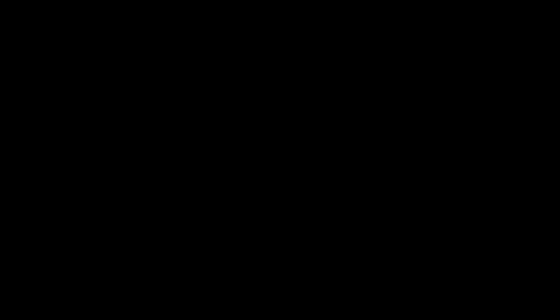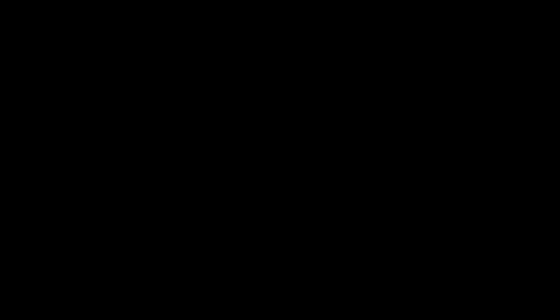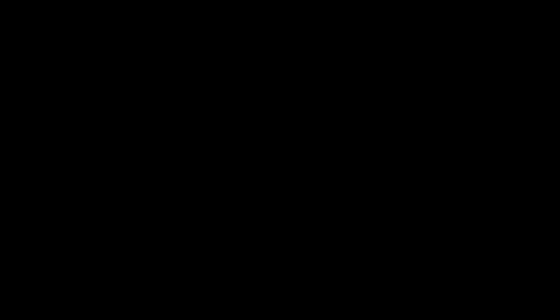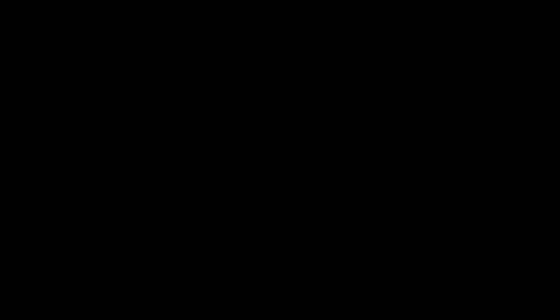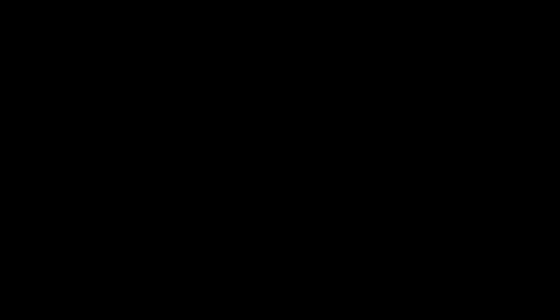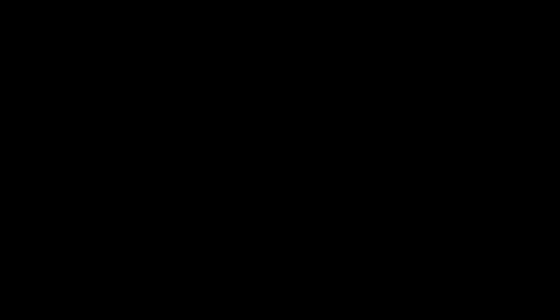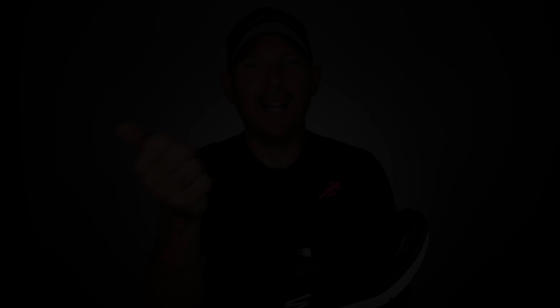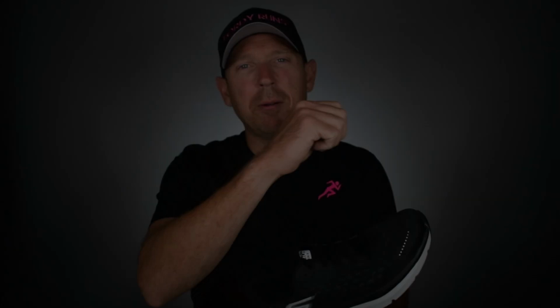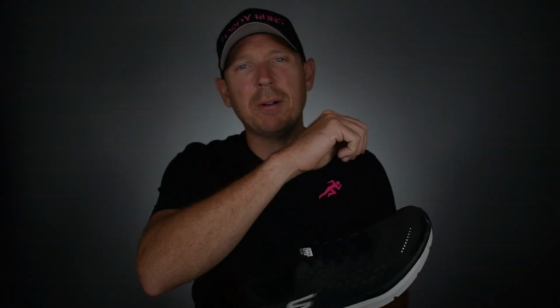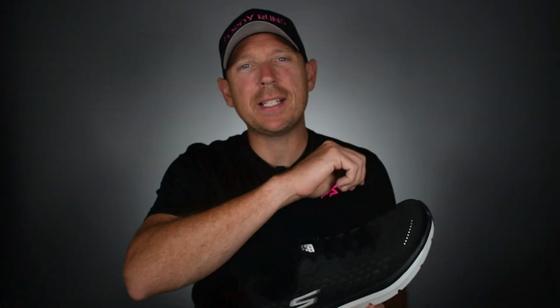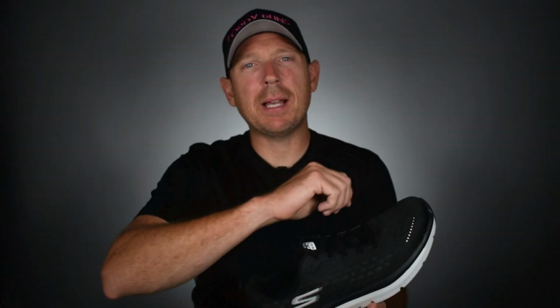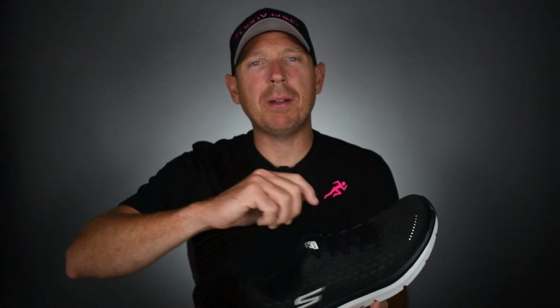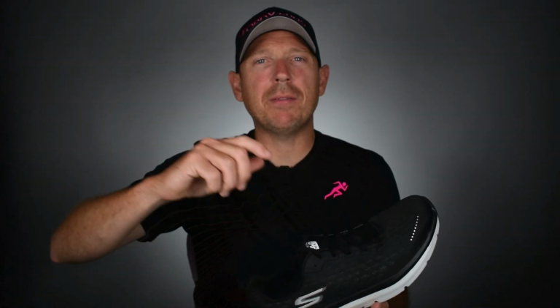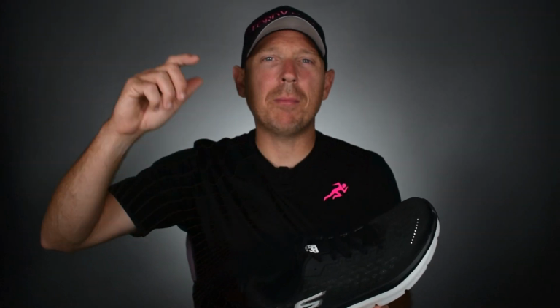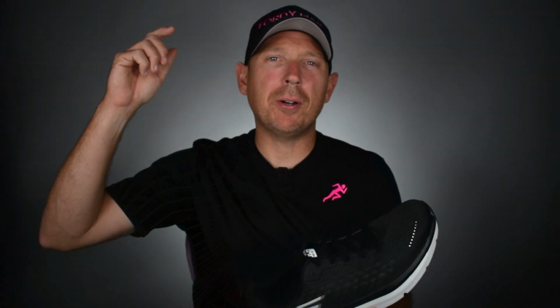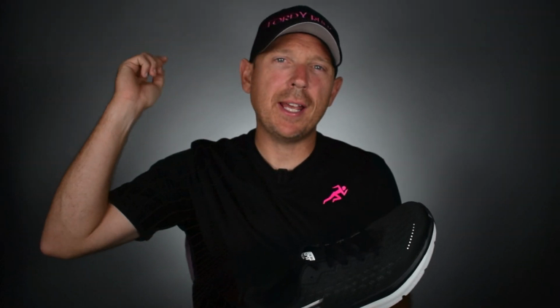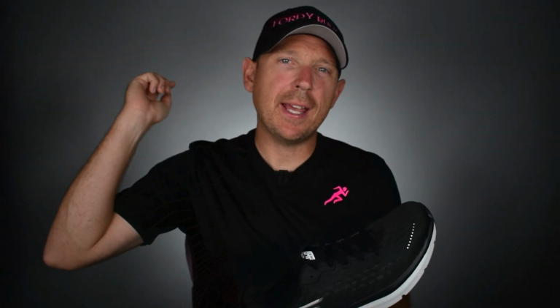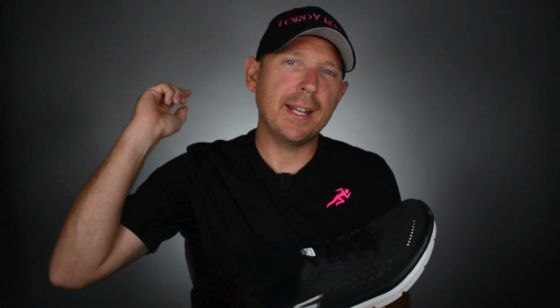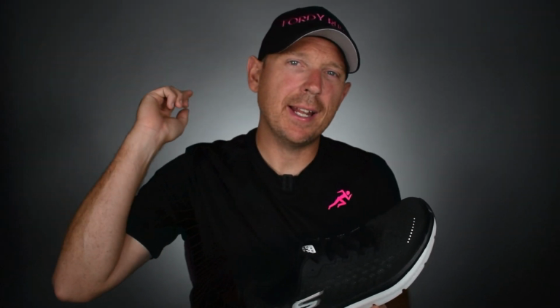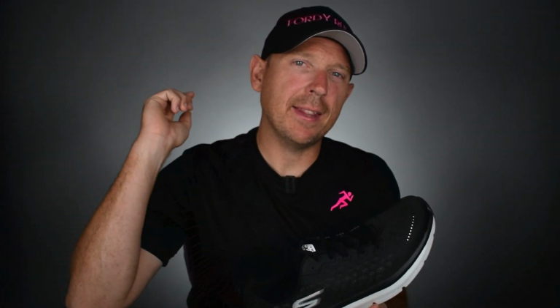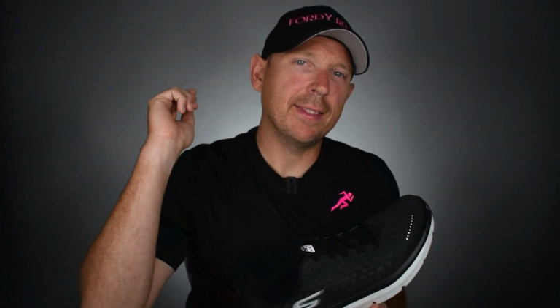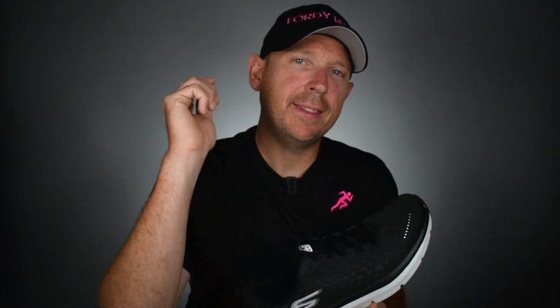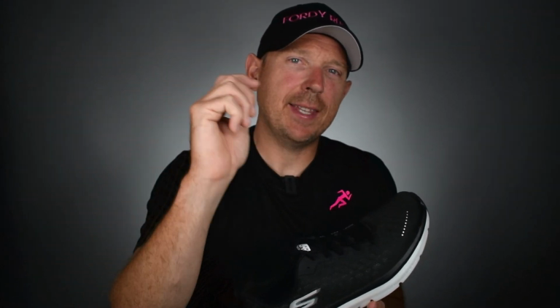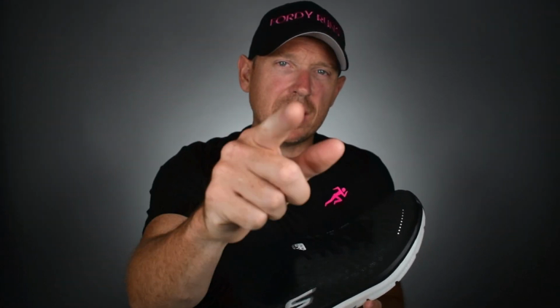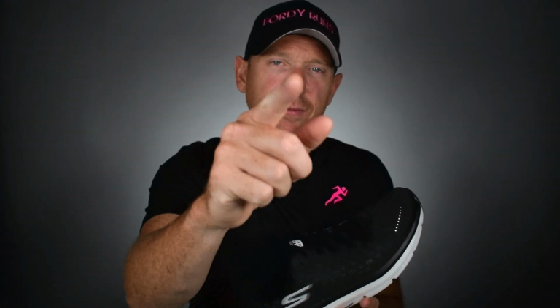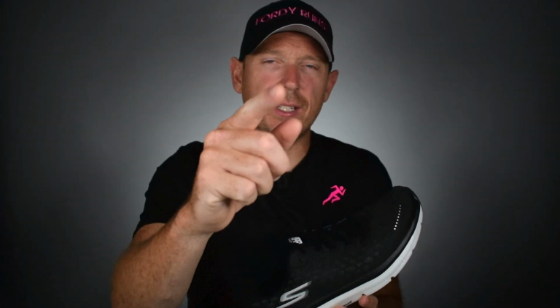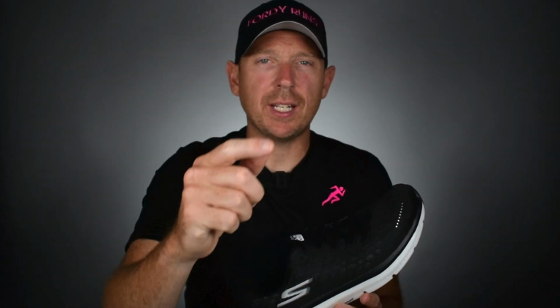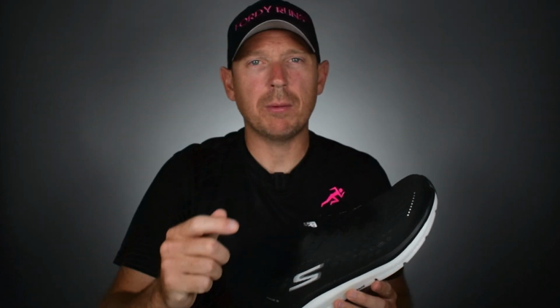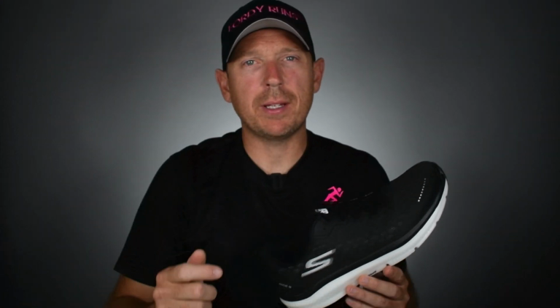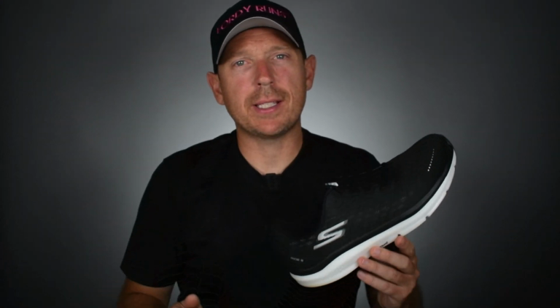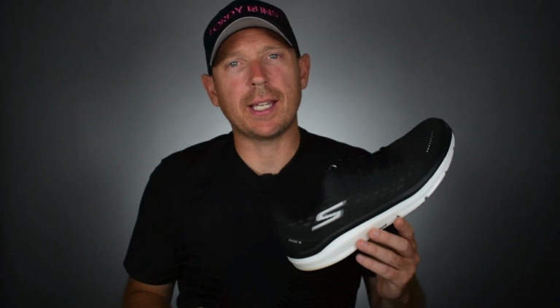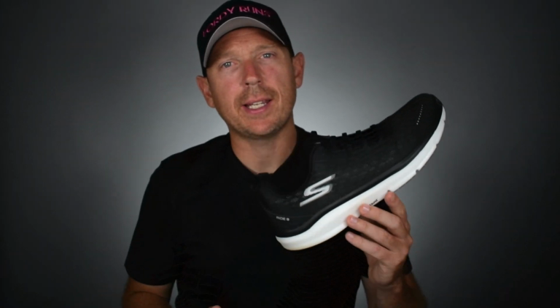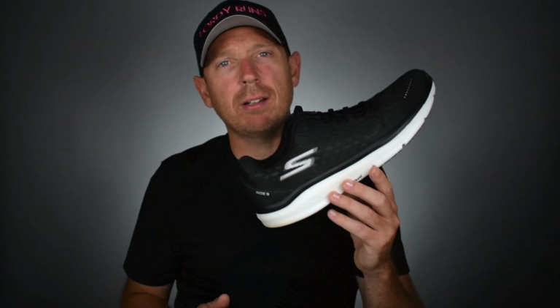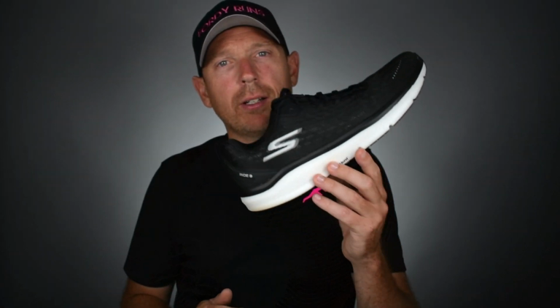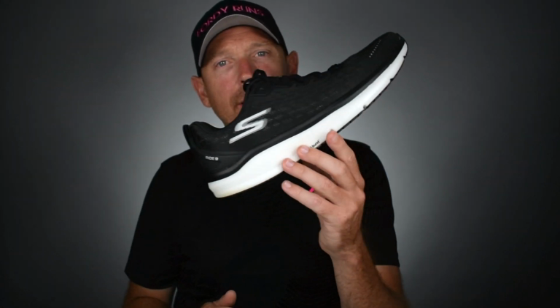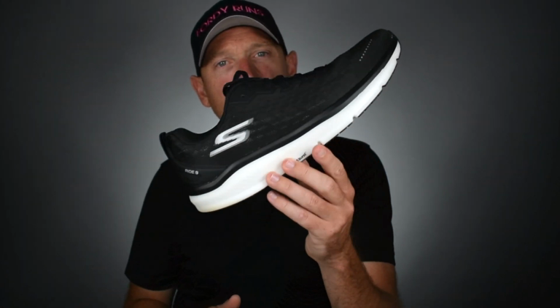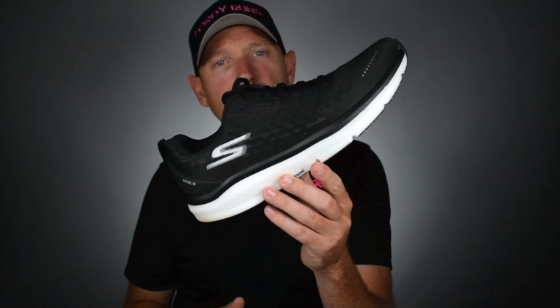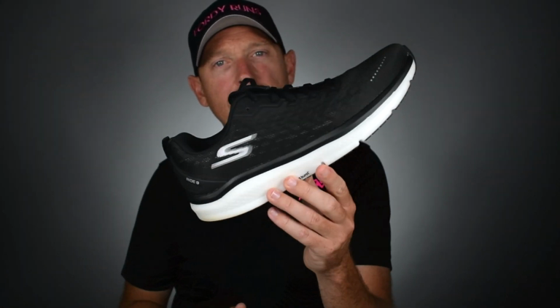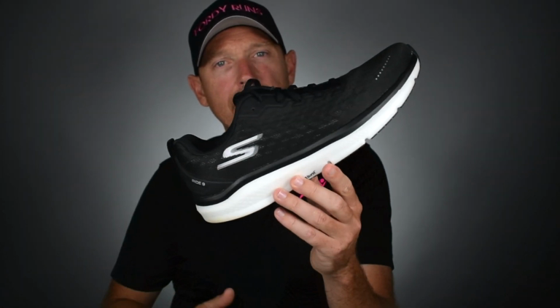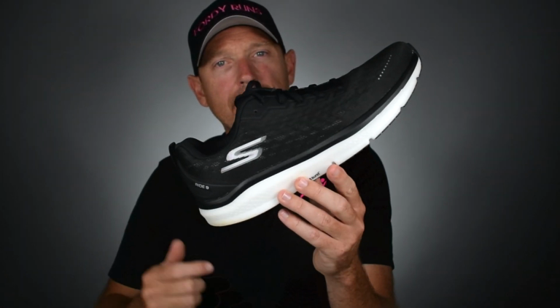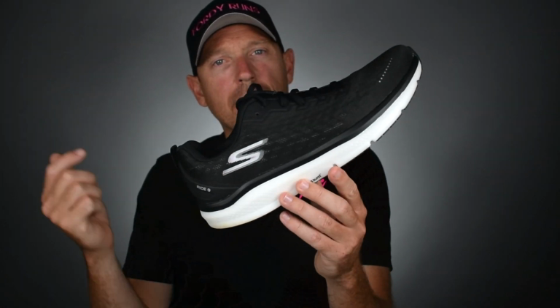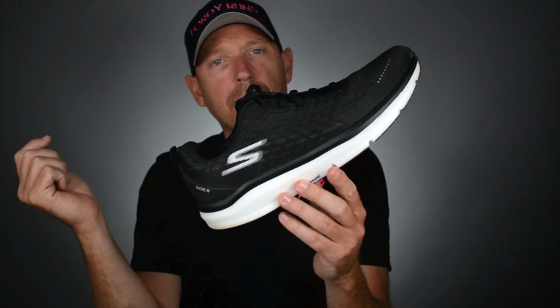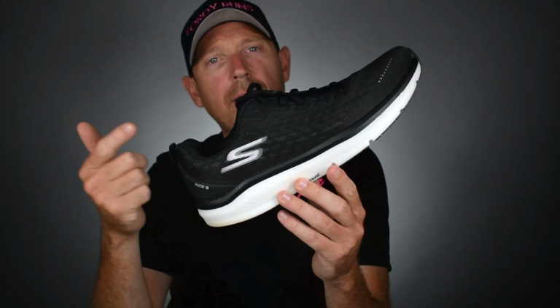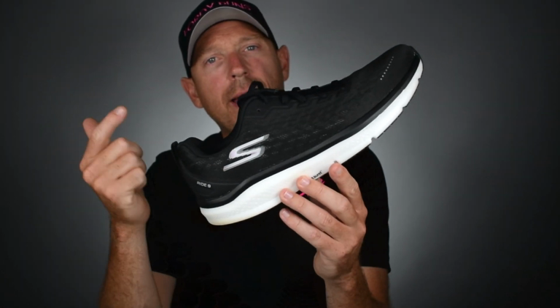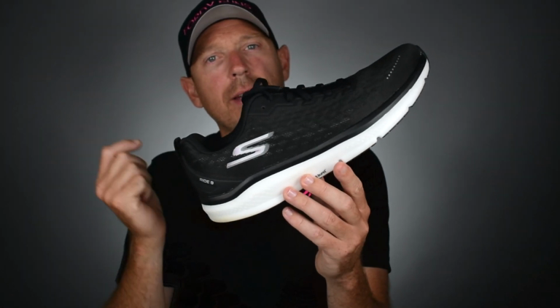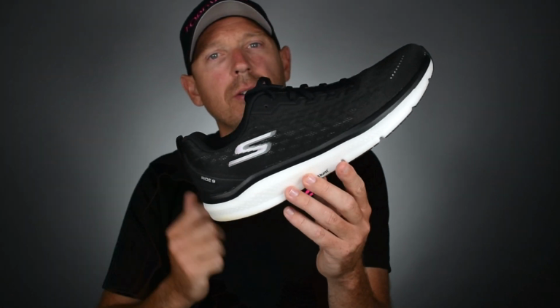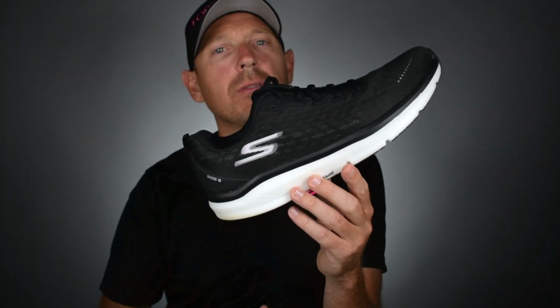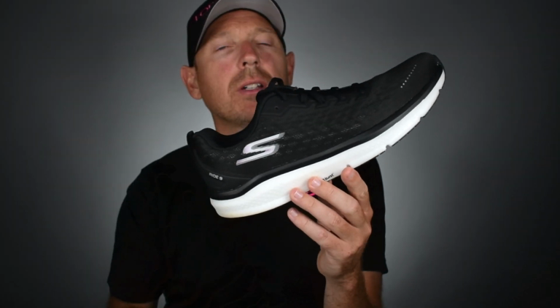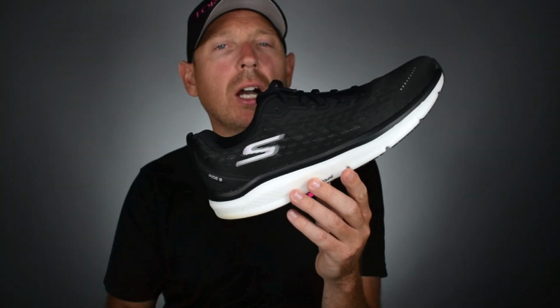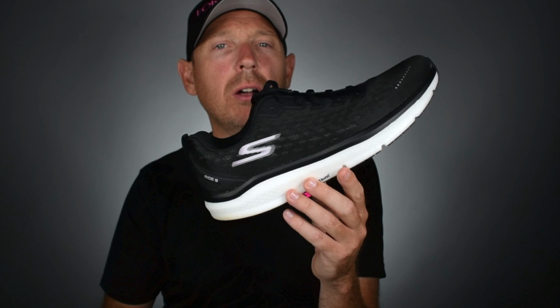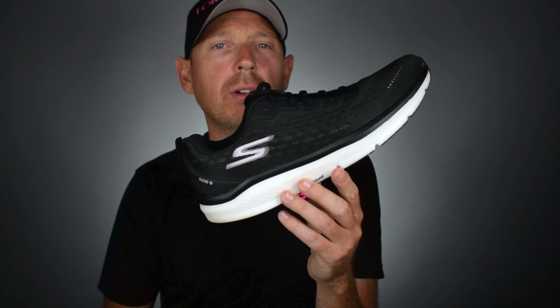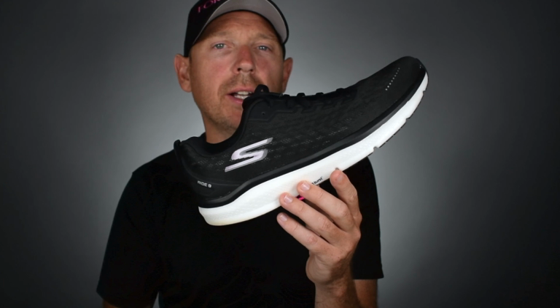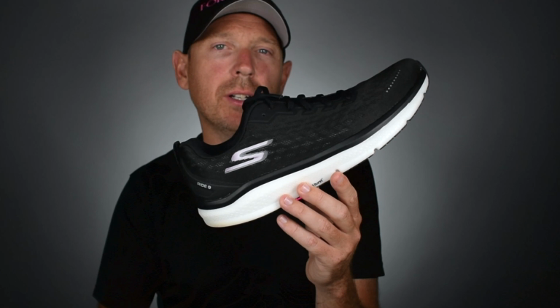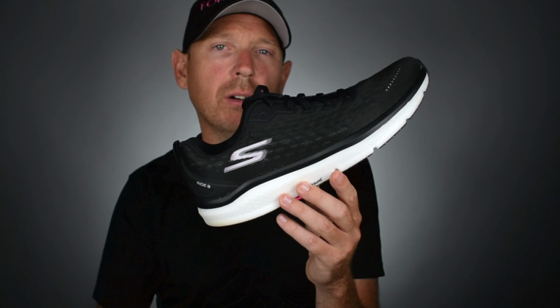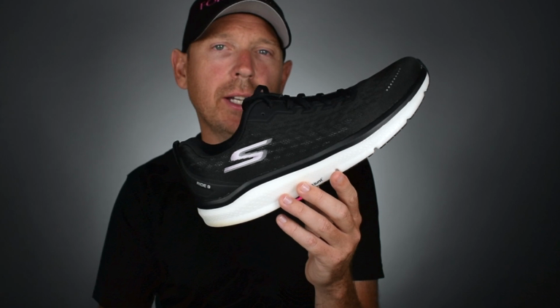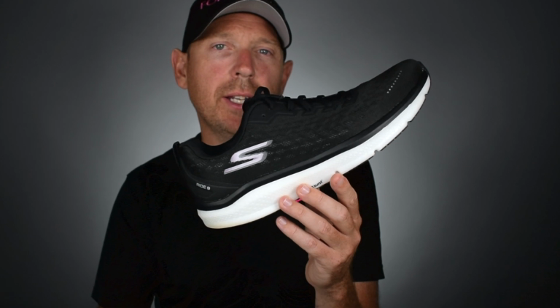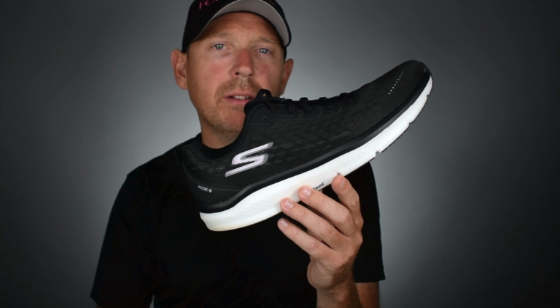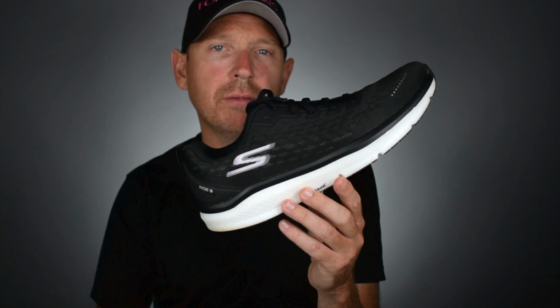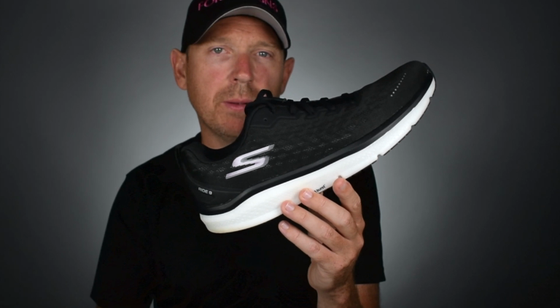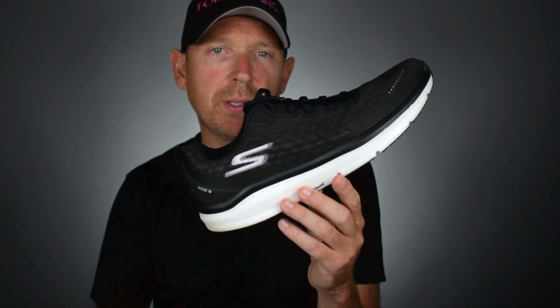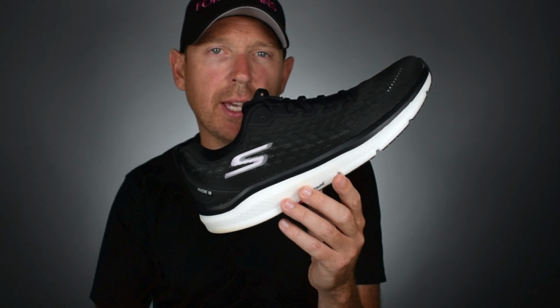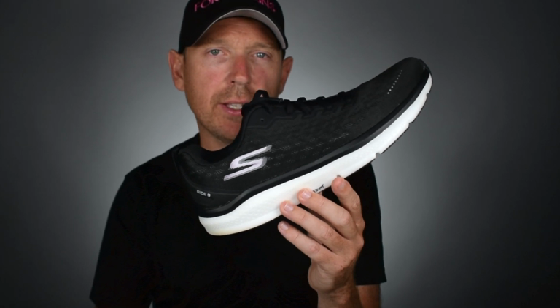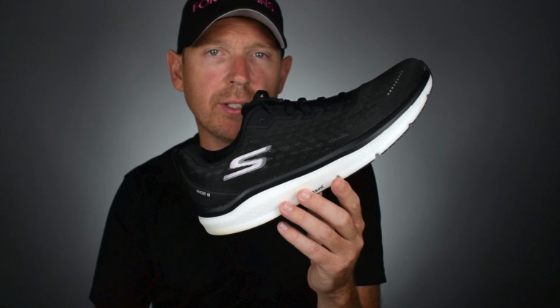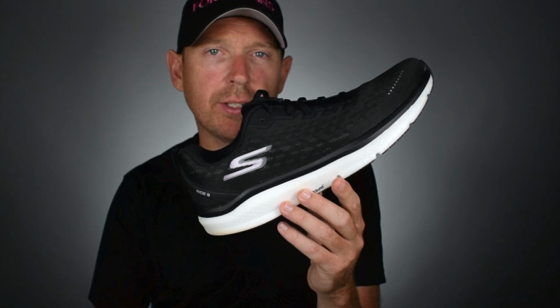Hey, what is up everybody? In this video we are taking a look at these — the brand new Go Run 9 from Skechers.